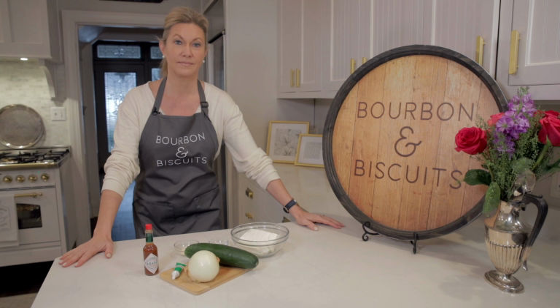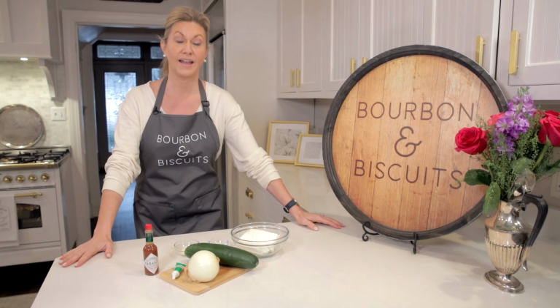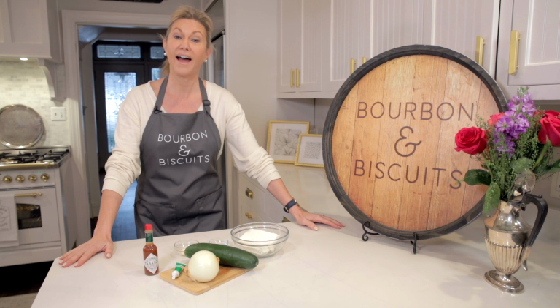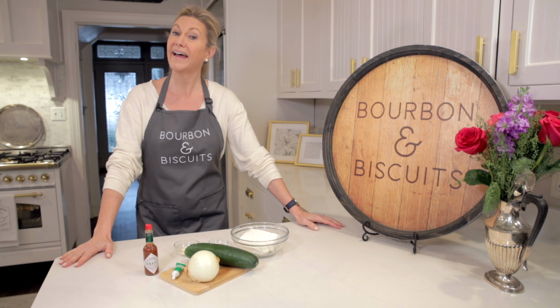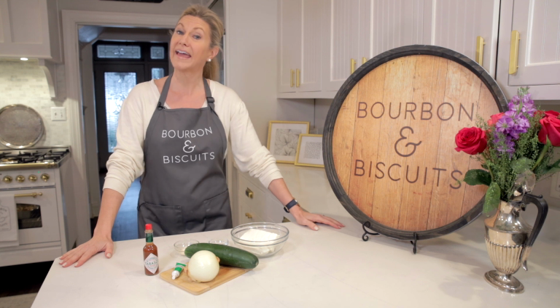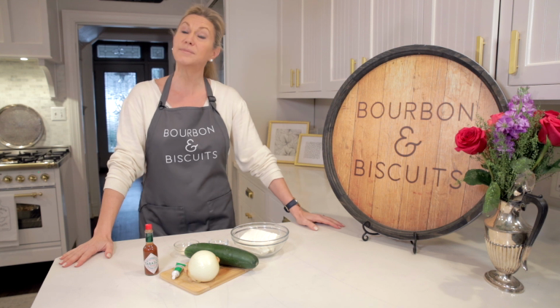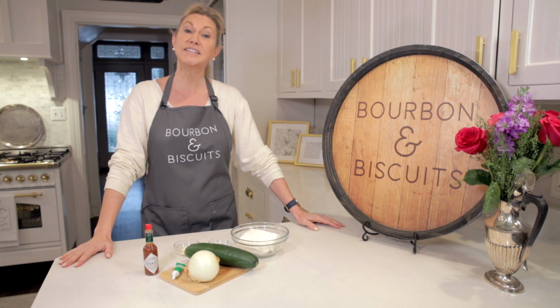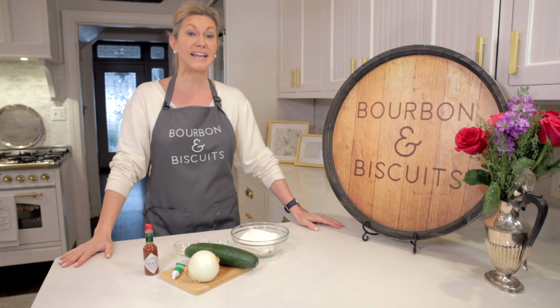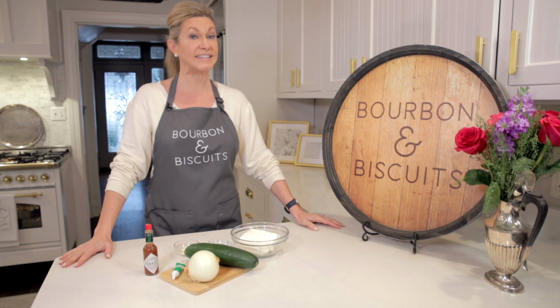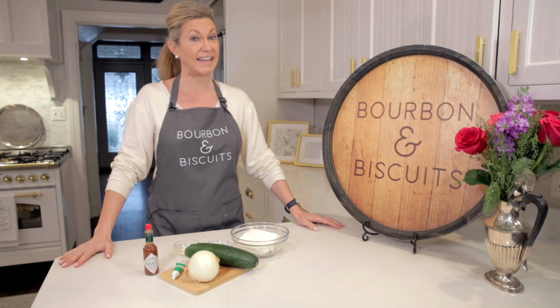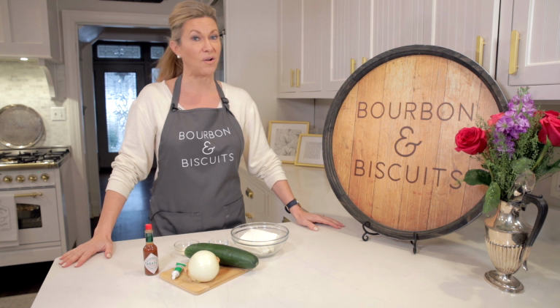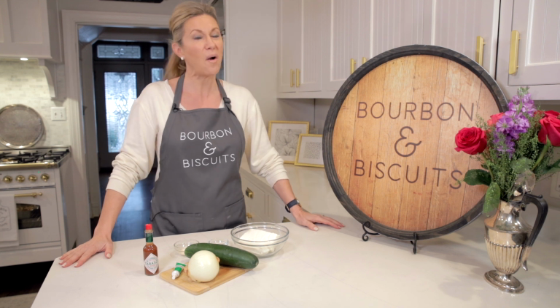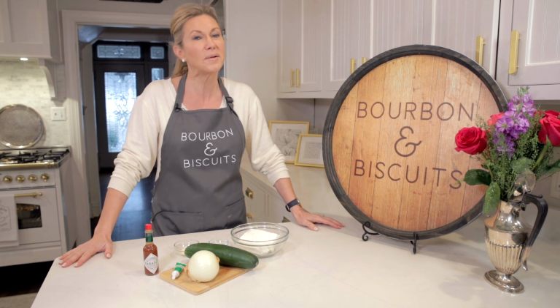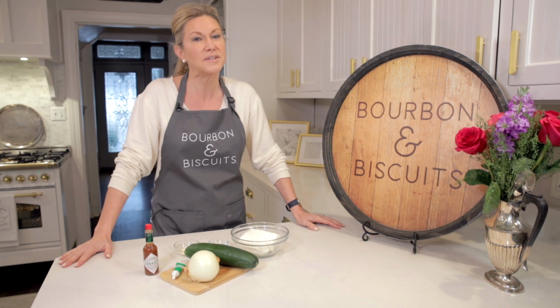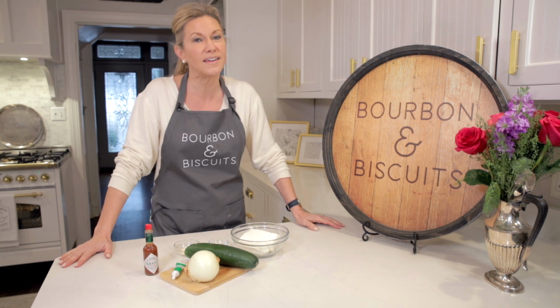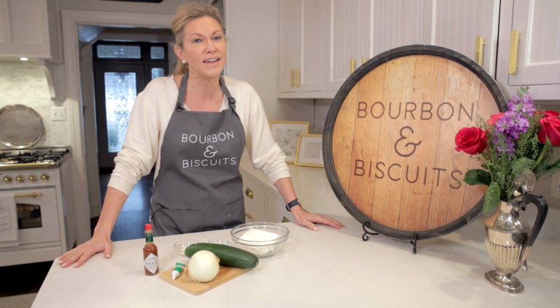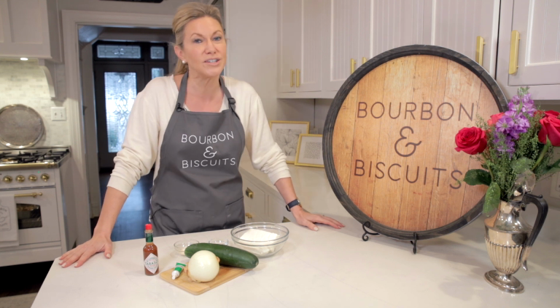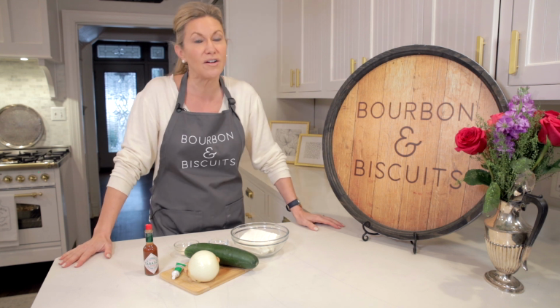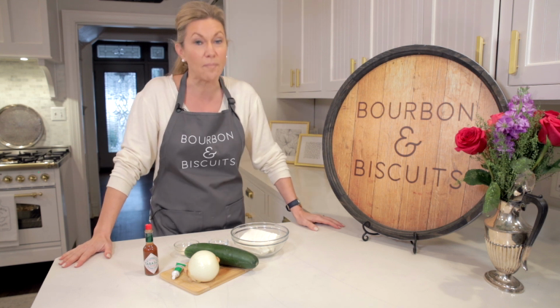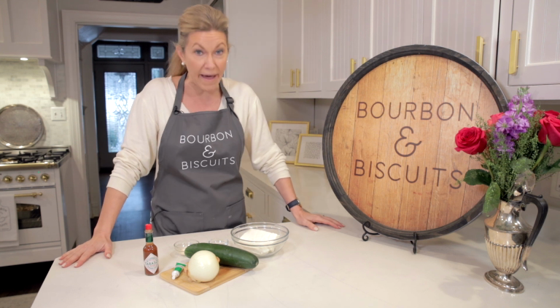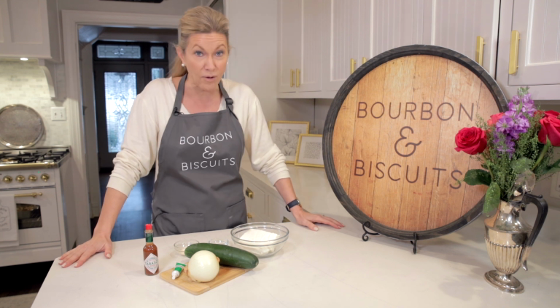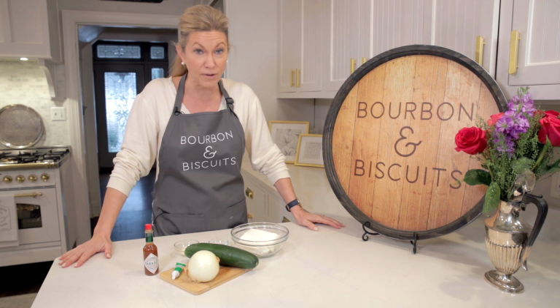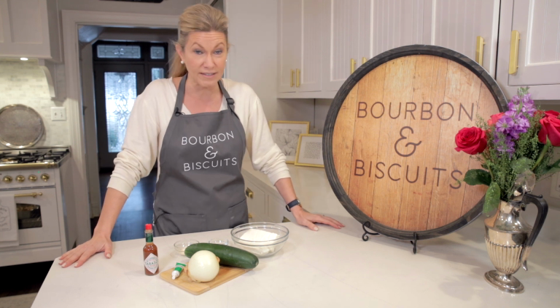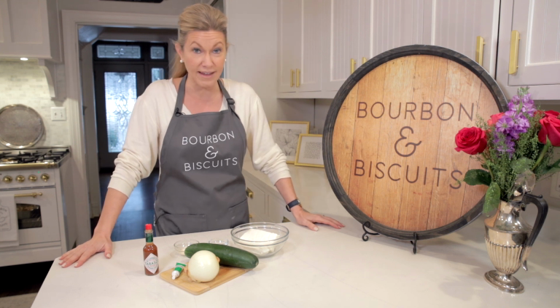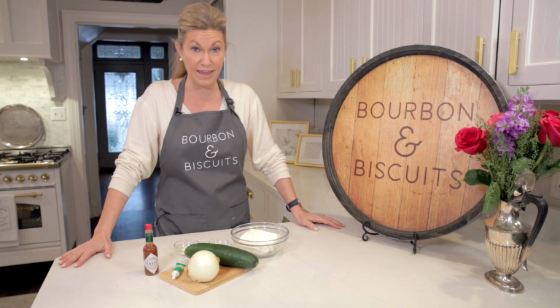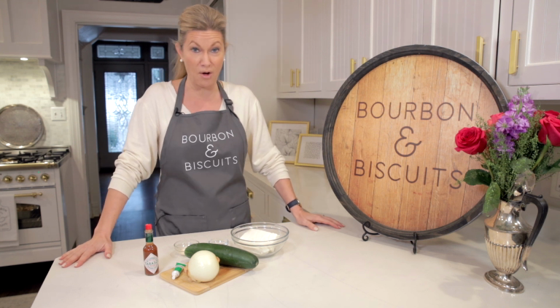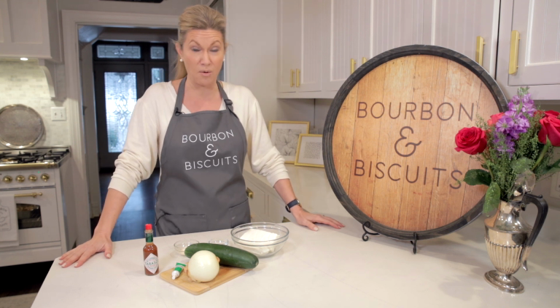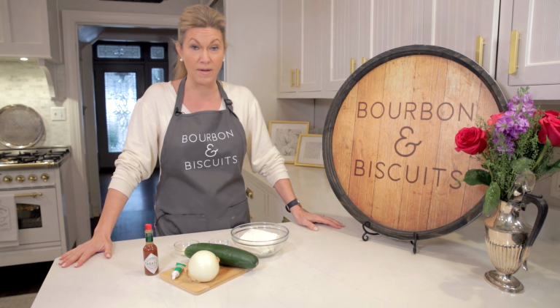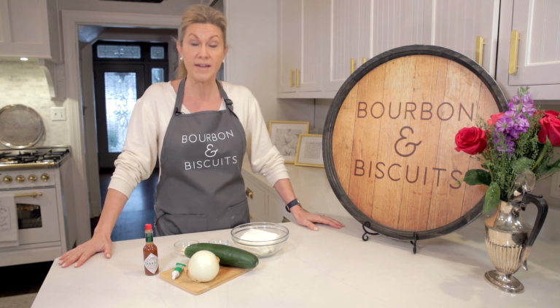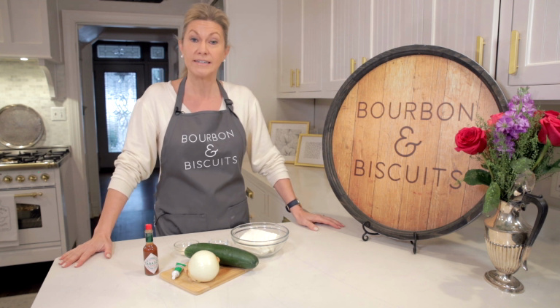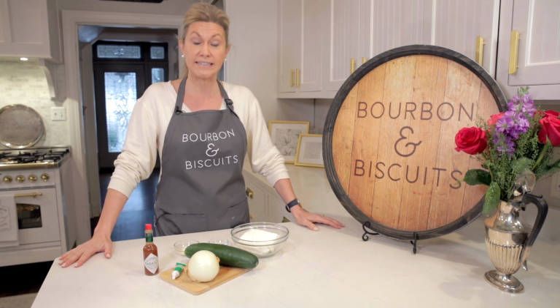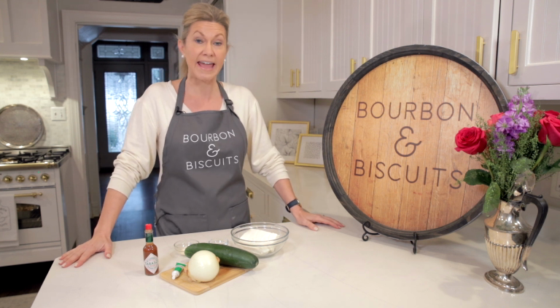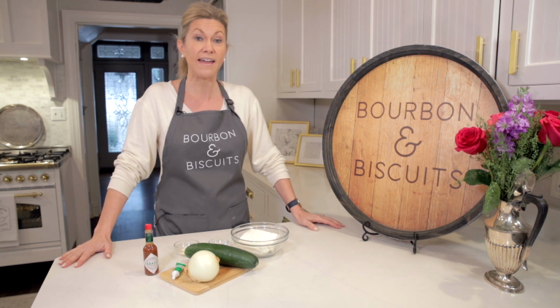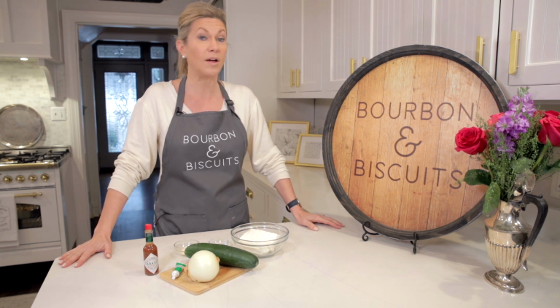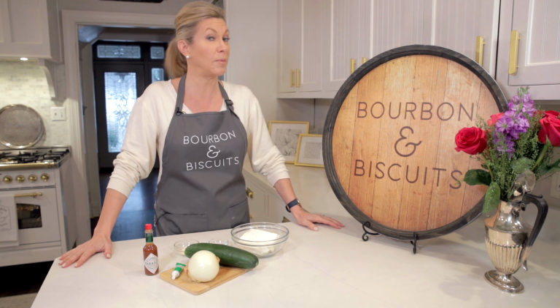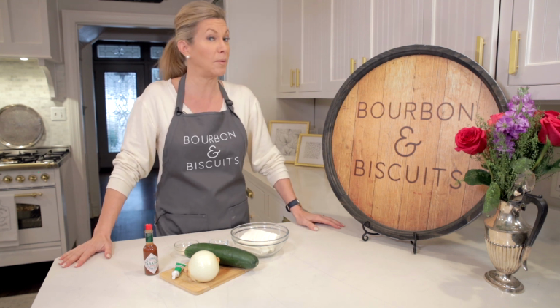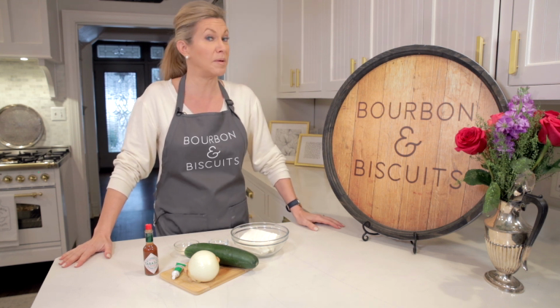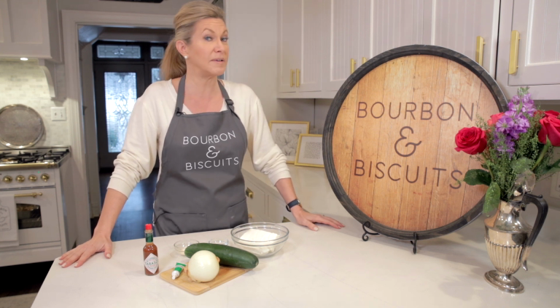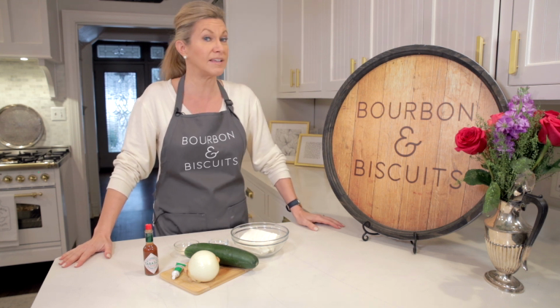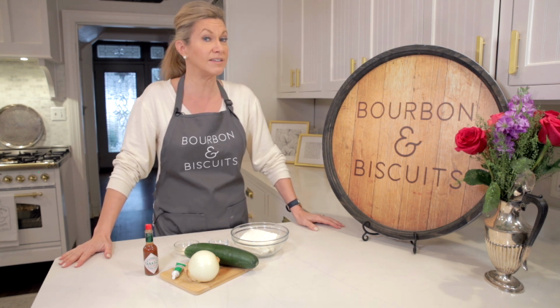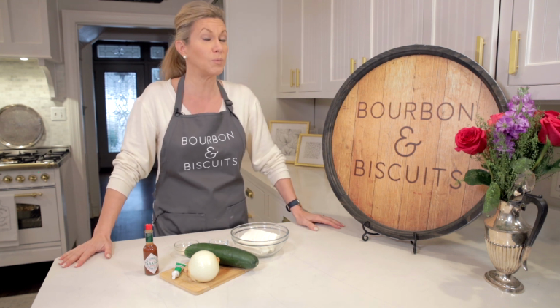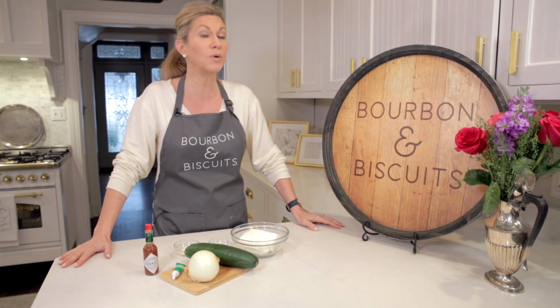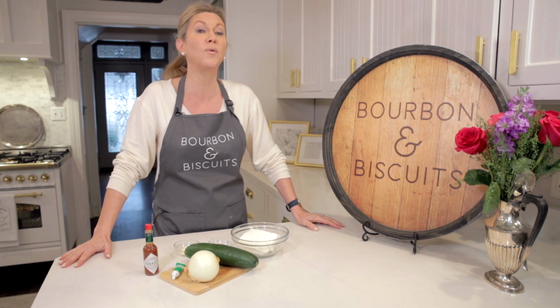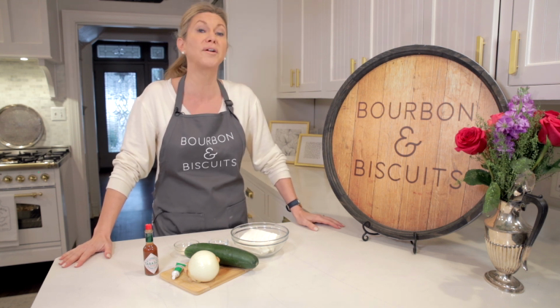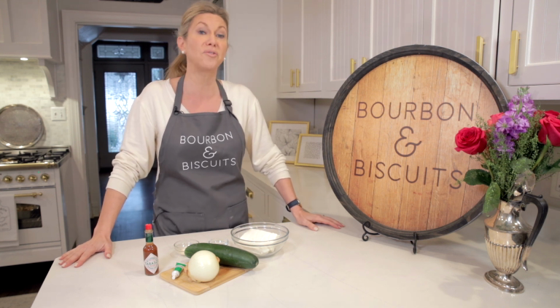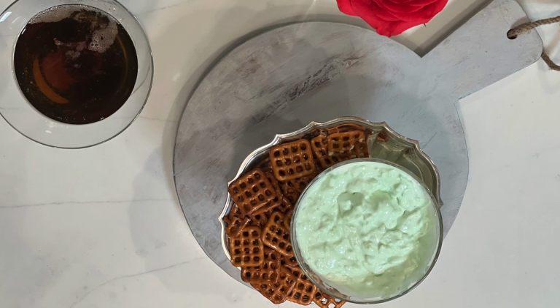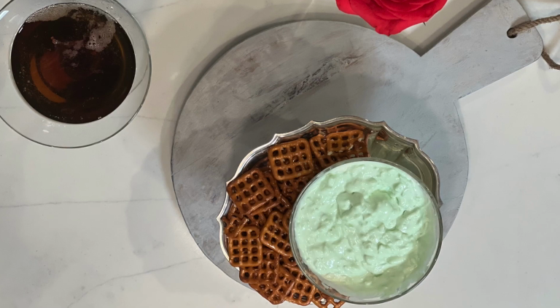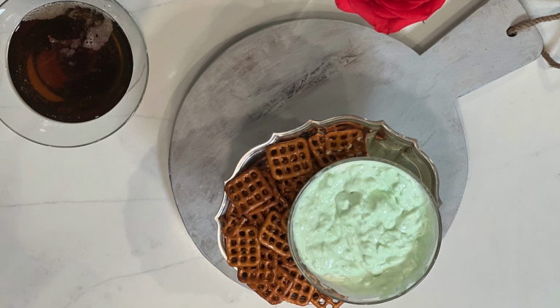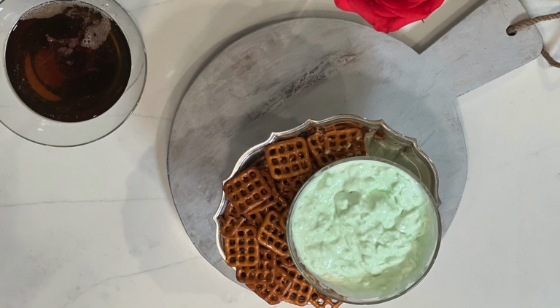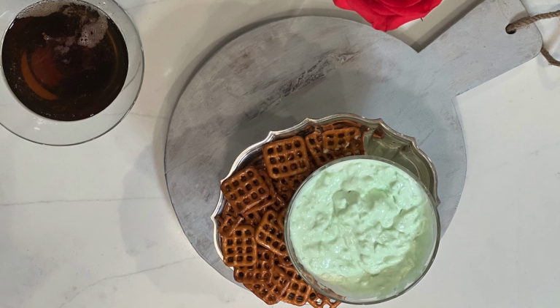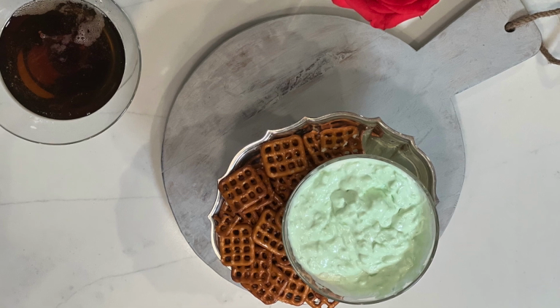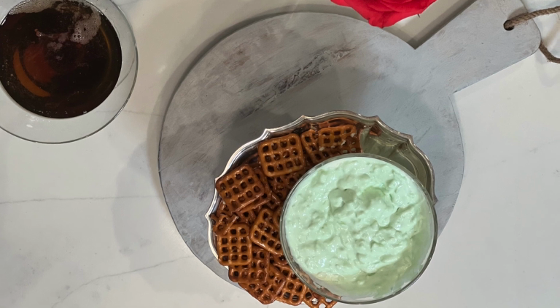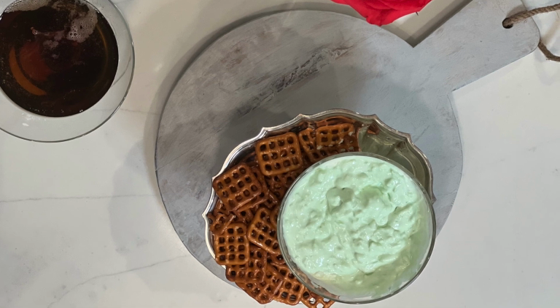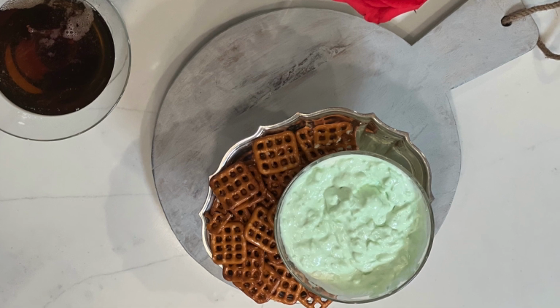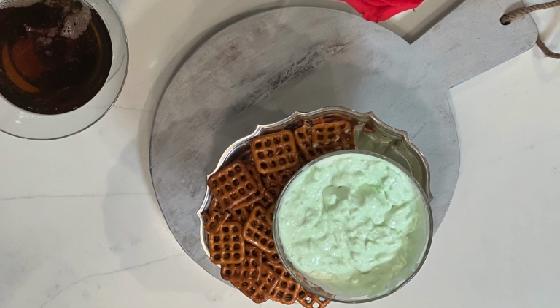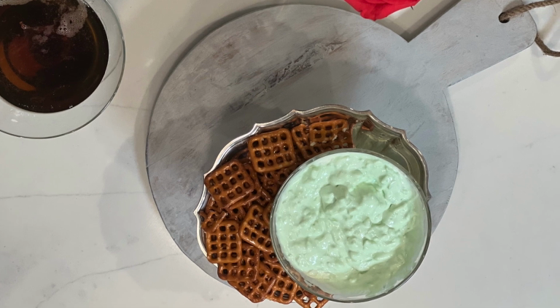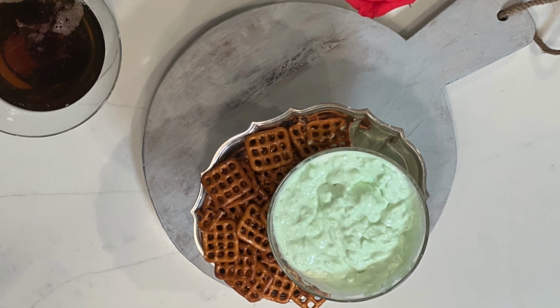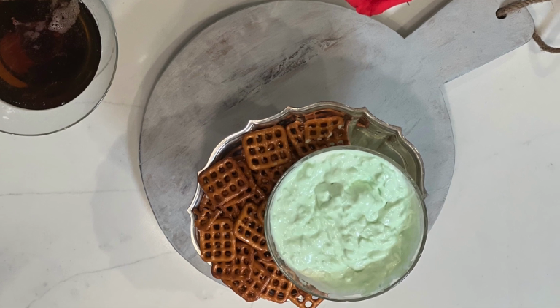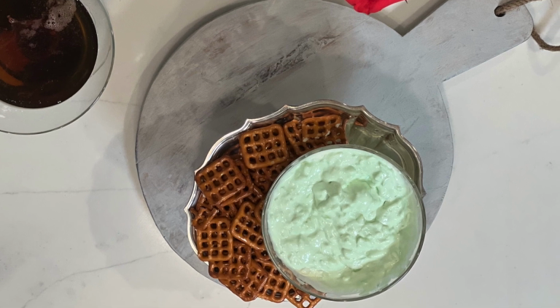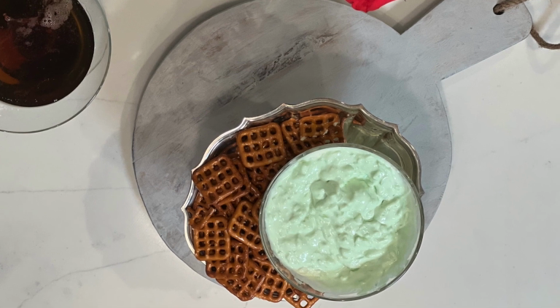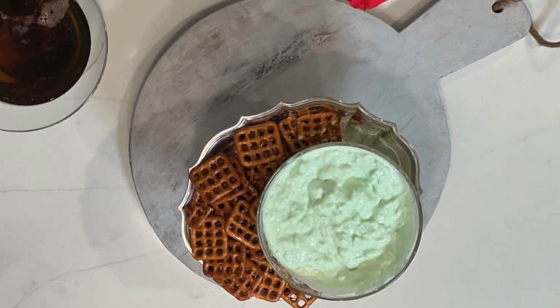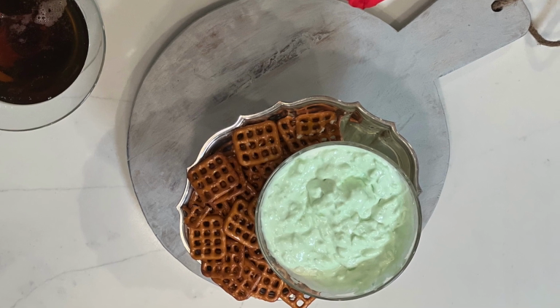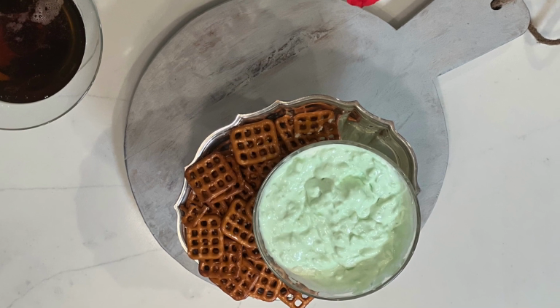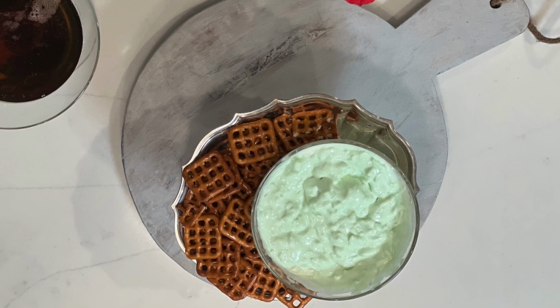Hi, I'm Stacy. Welcome to the kitchen of my old Kentucky home. Today on Bourbon and Biscuits, we're going green for St. Patrick's Day. Let's get started.